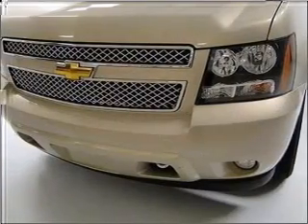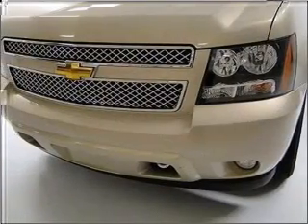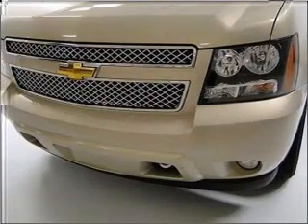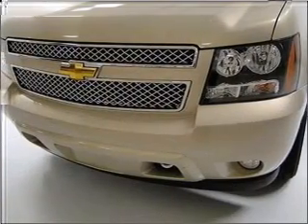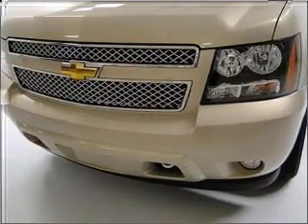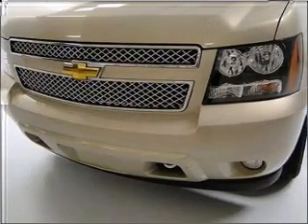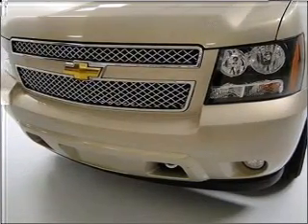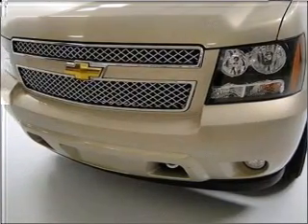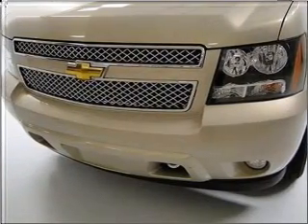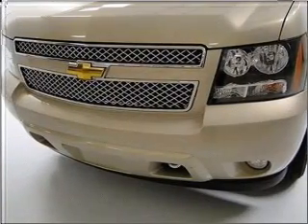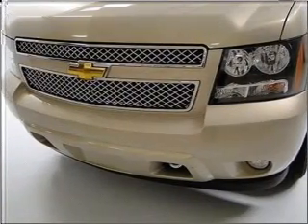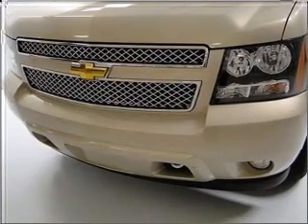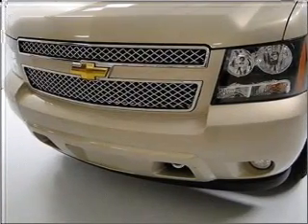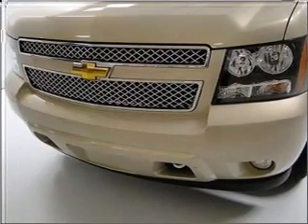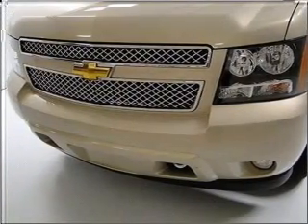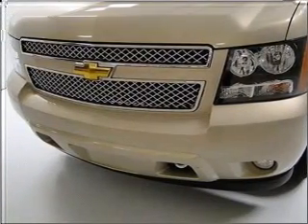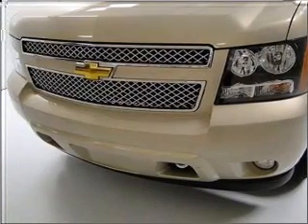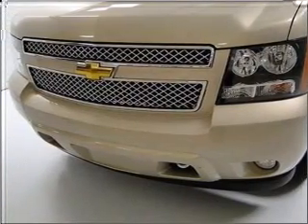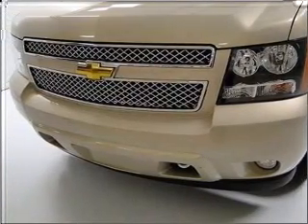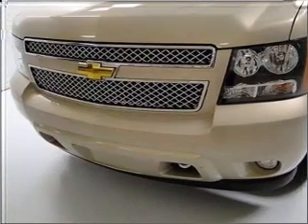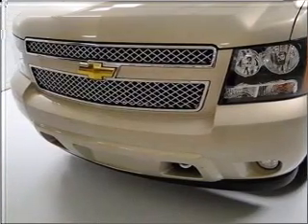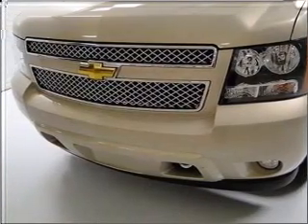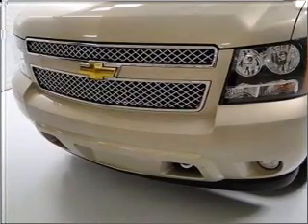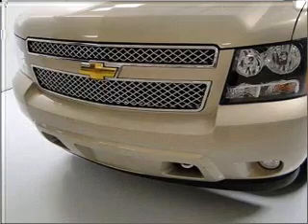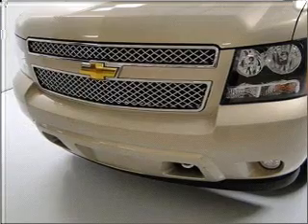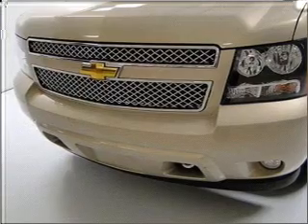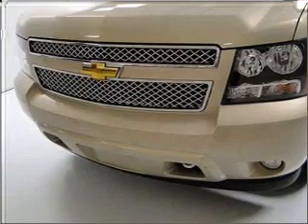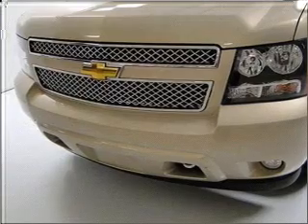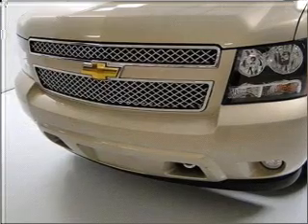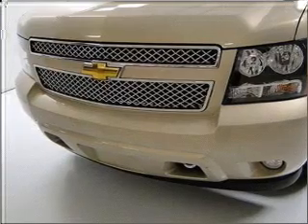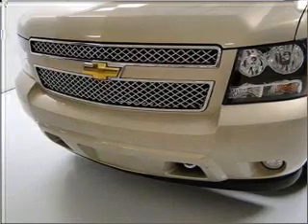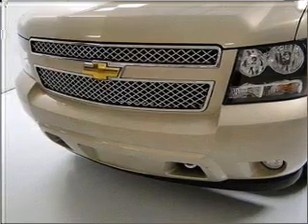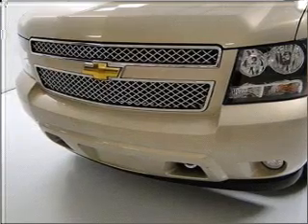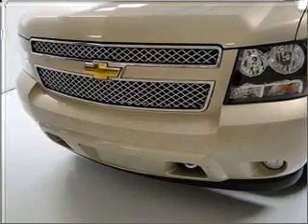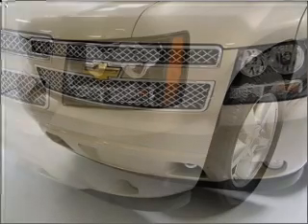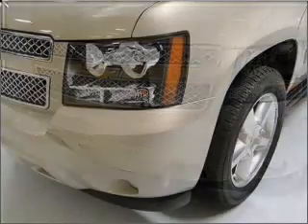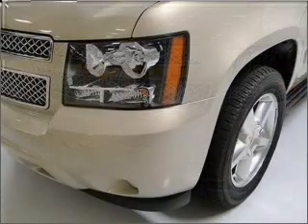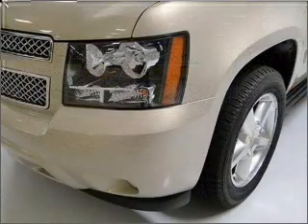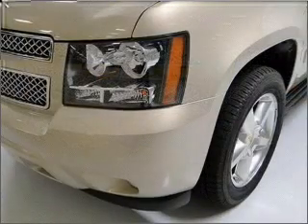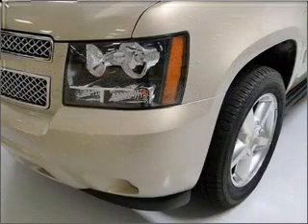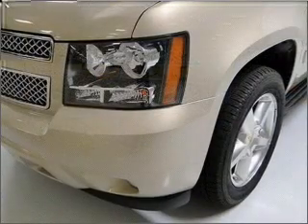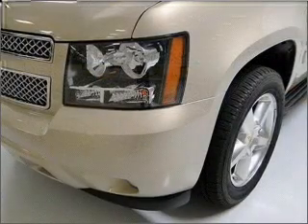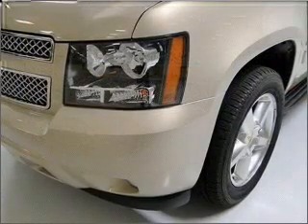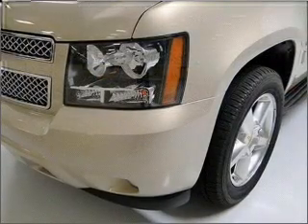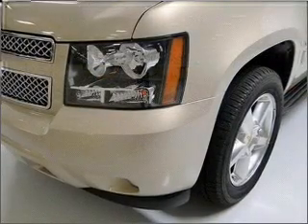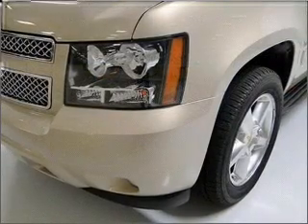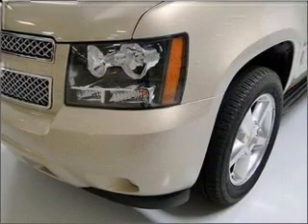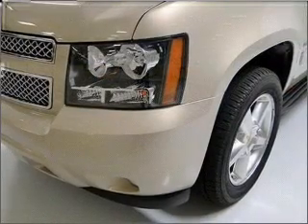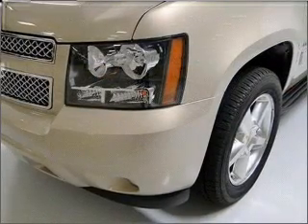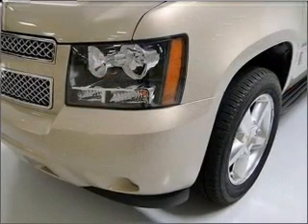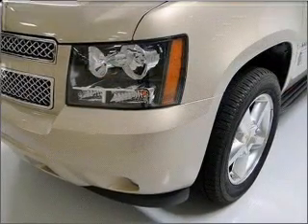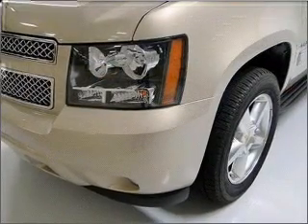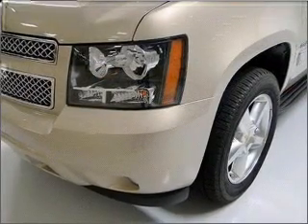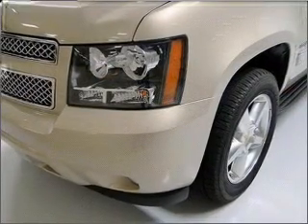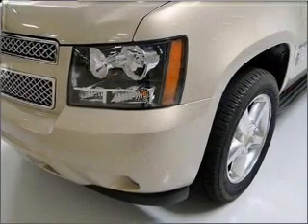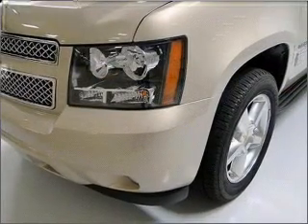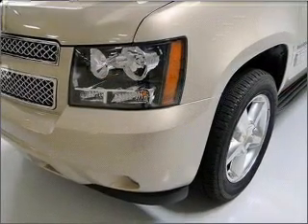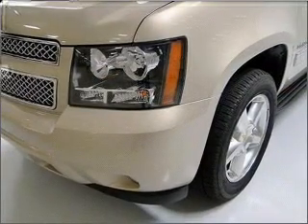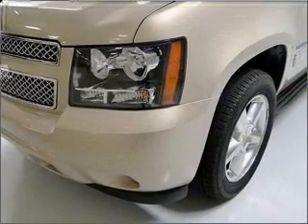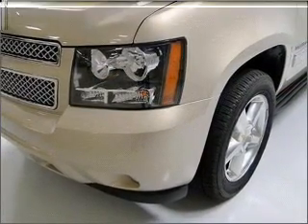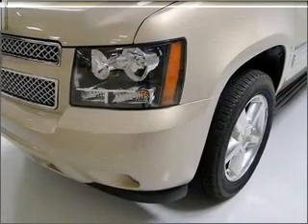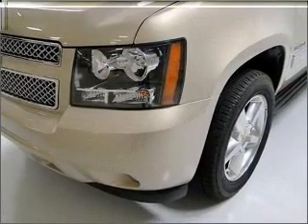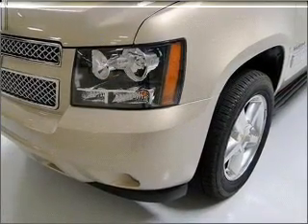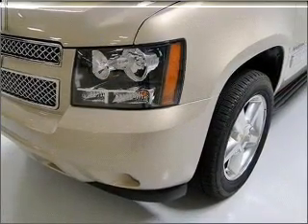Heated seats offer comfort in cold weather. Tailor the temperature to your preference and your passengers. Call today to schedule a test drive.